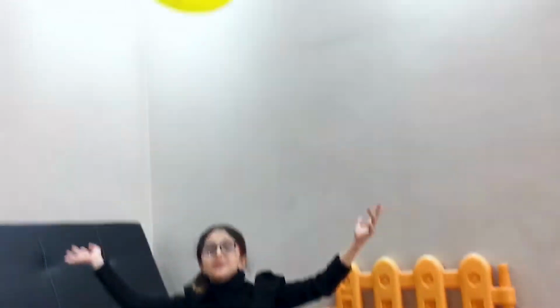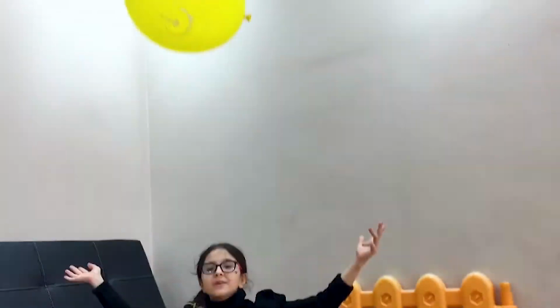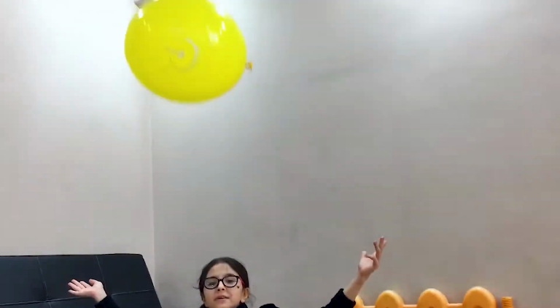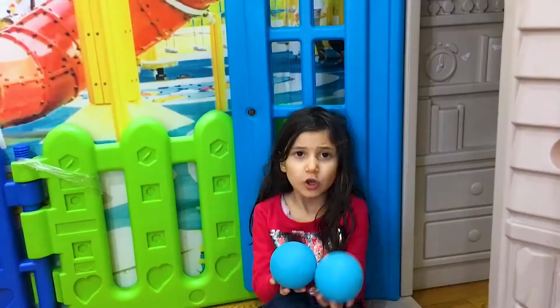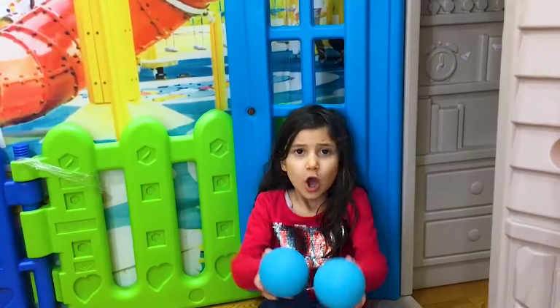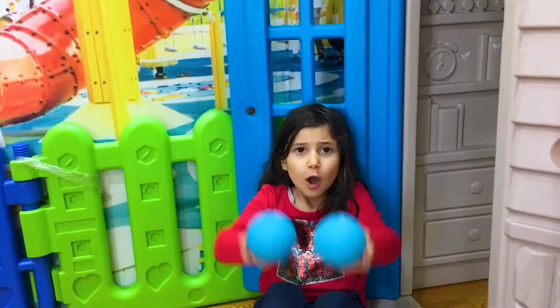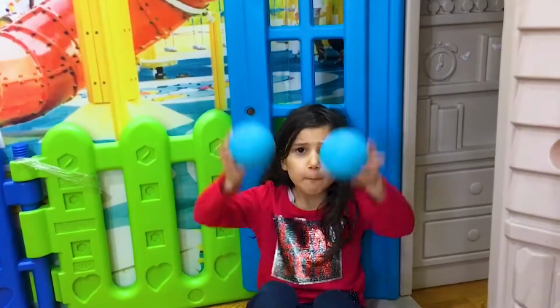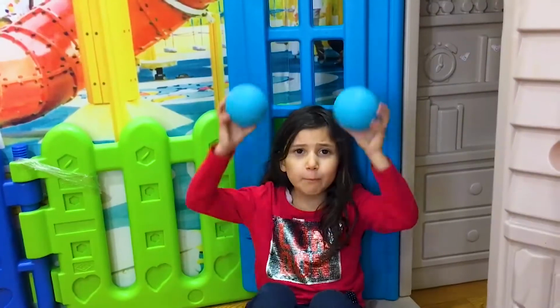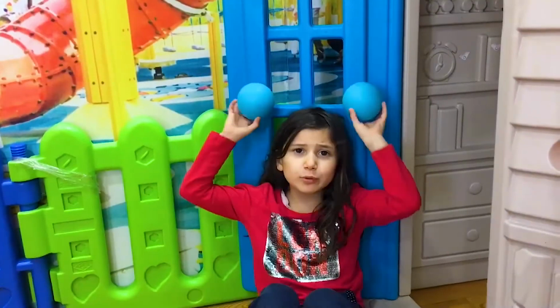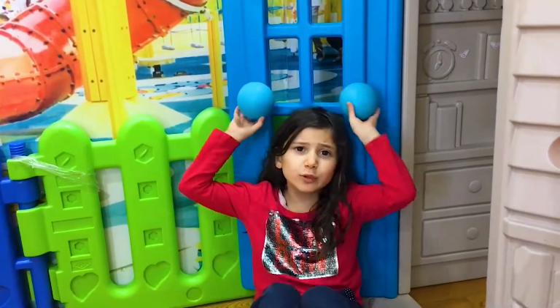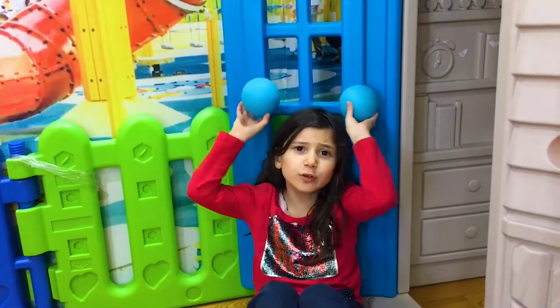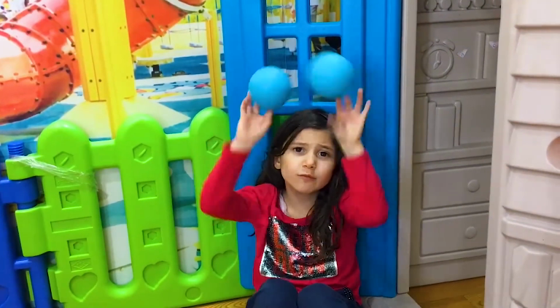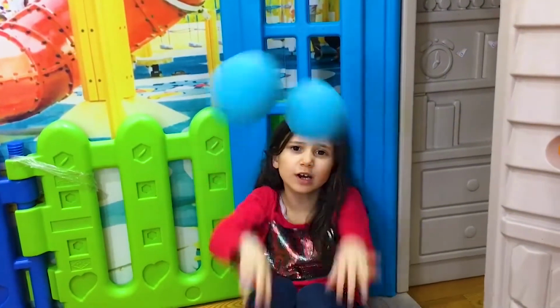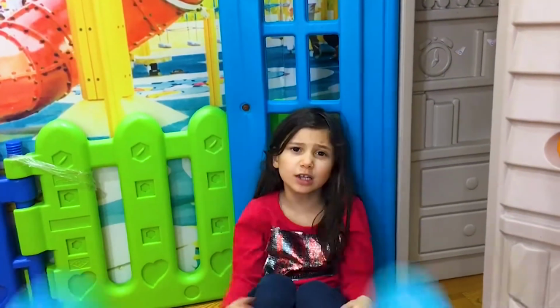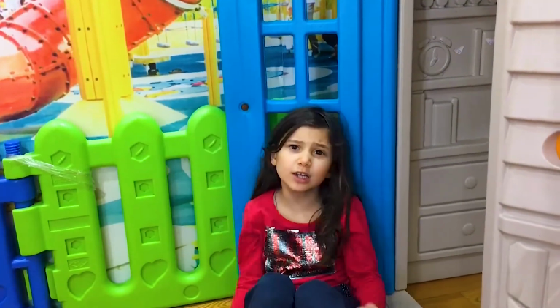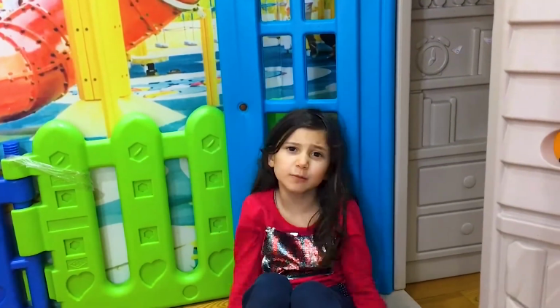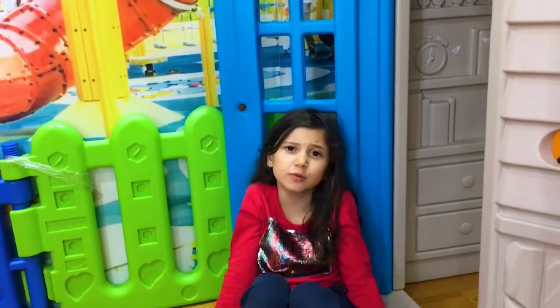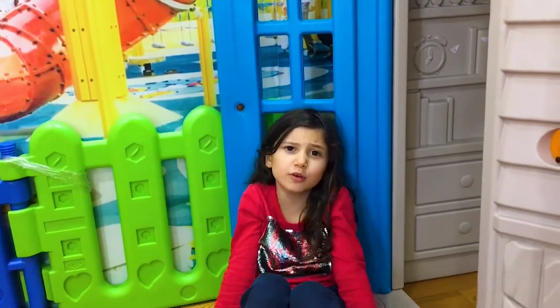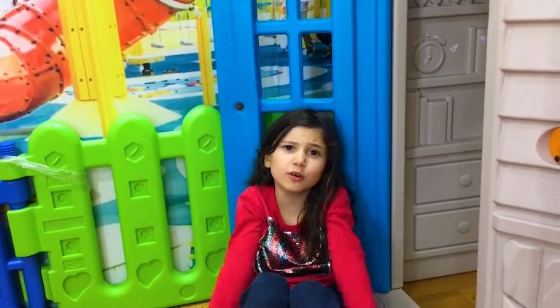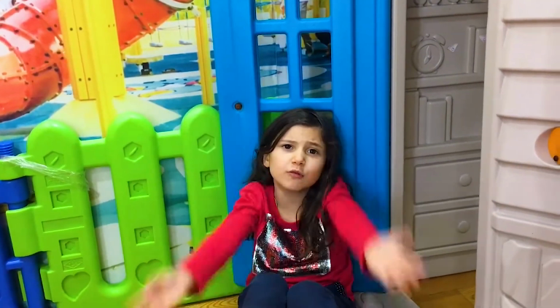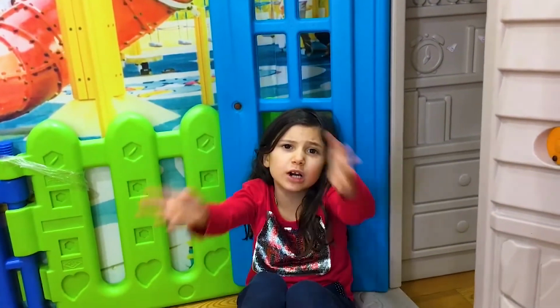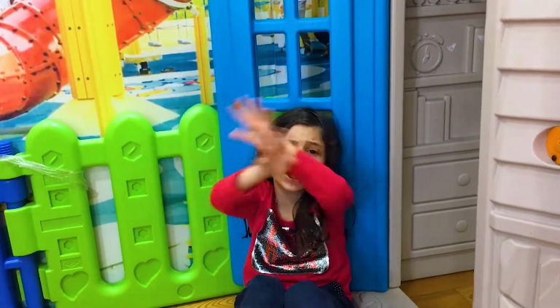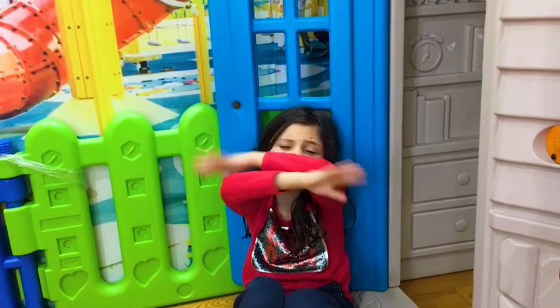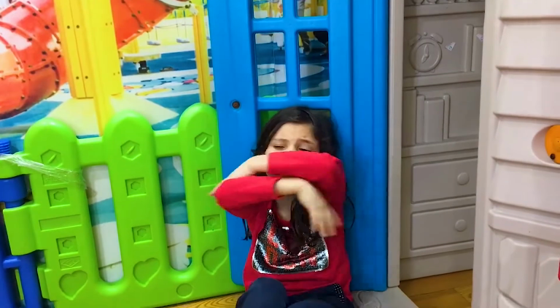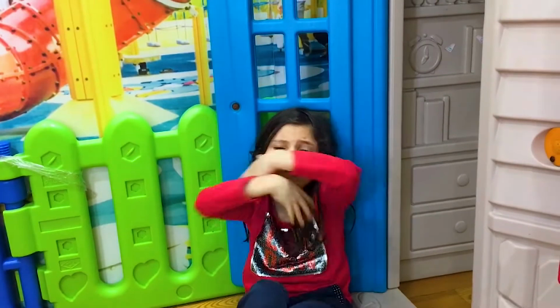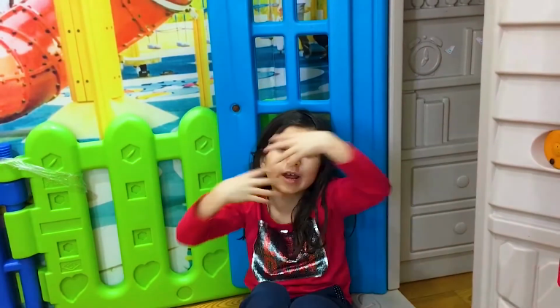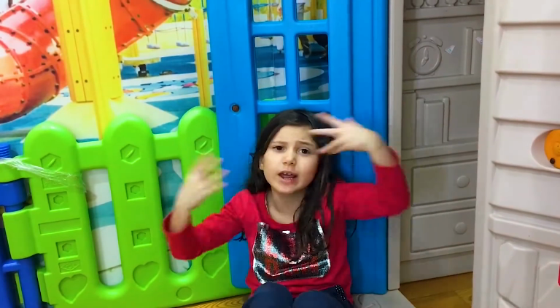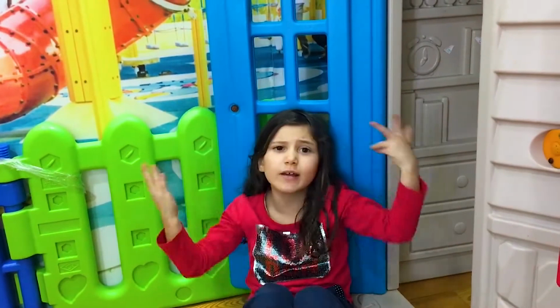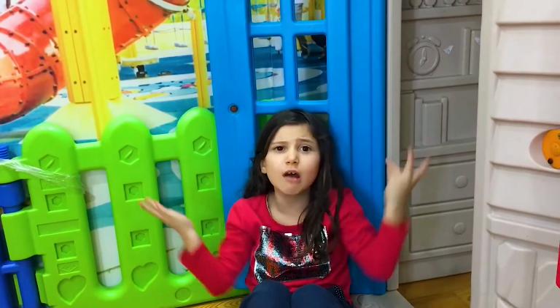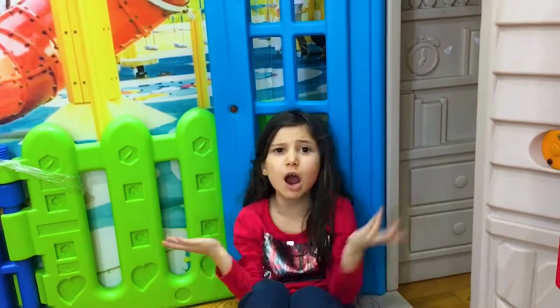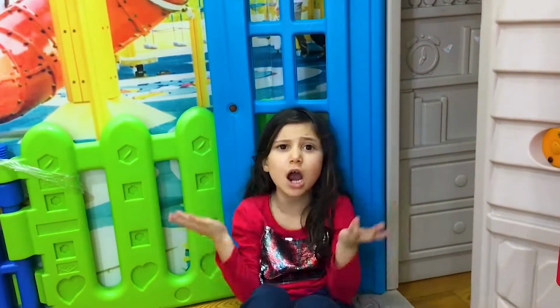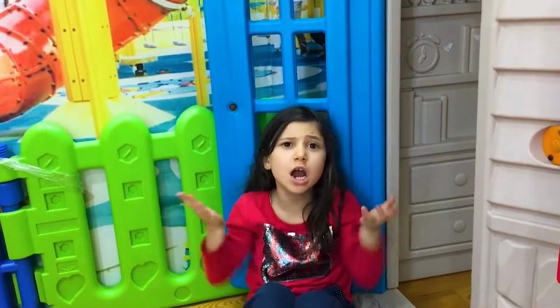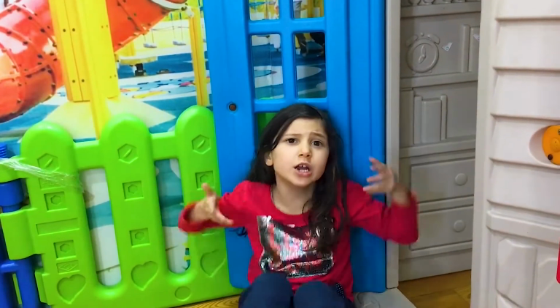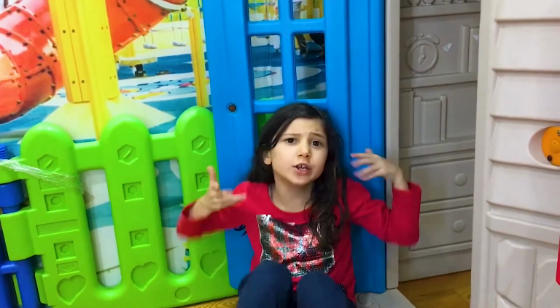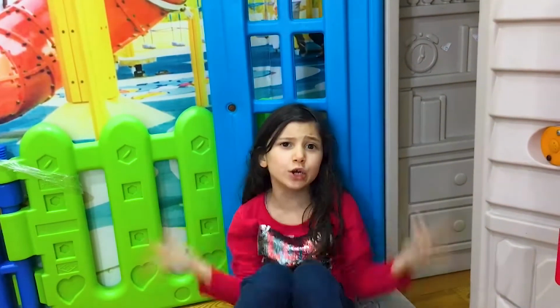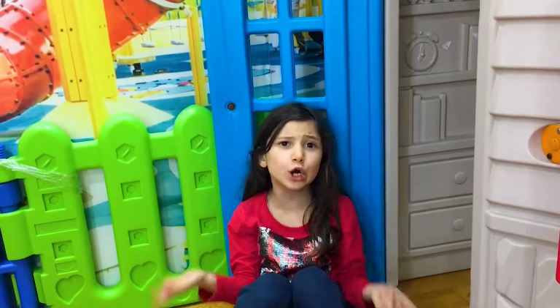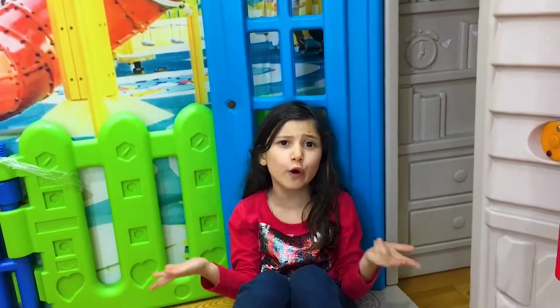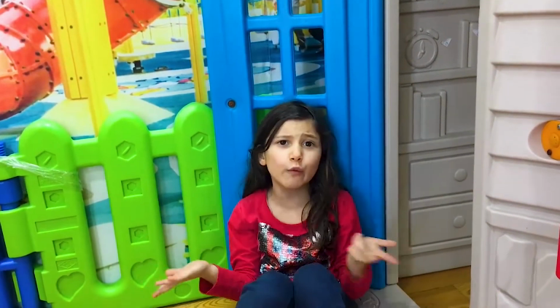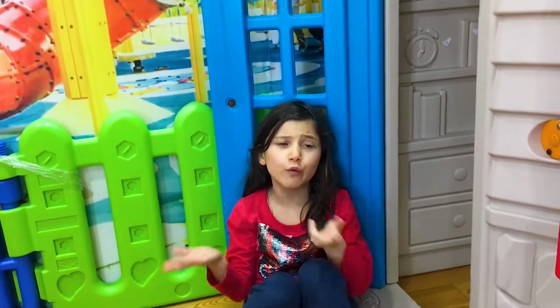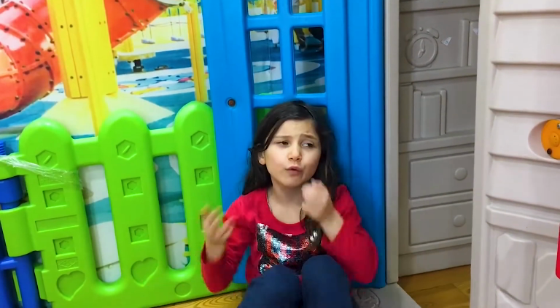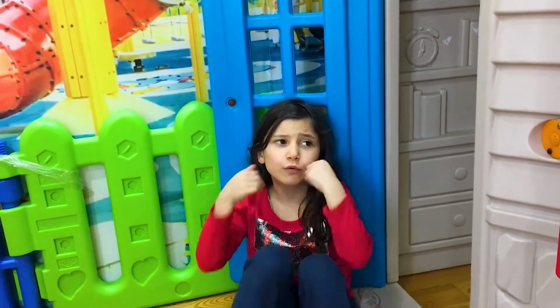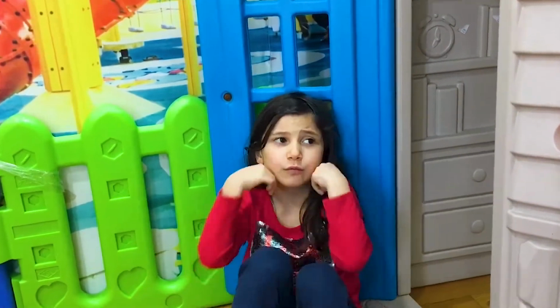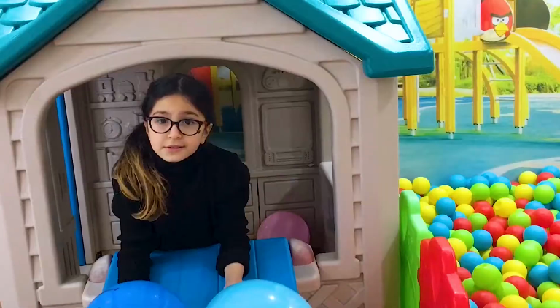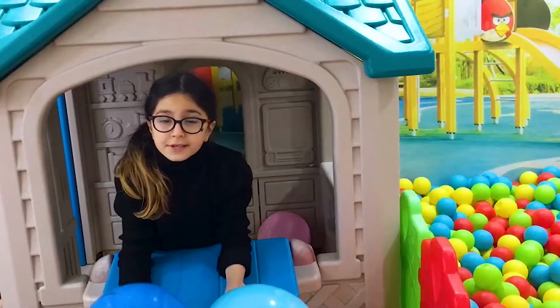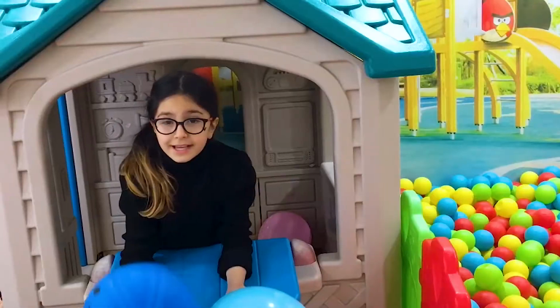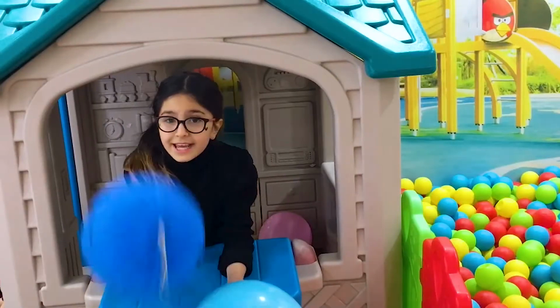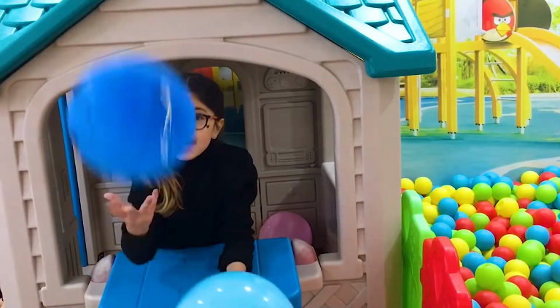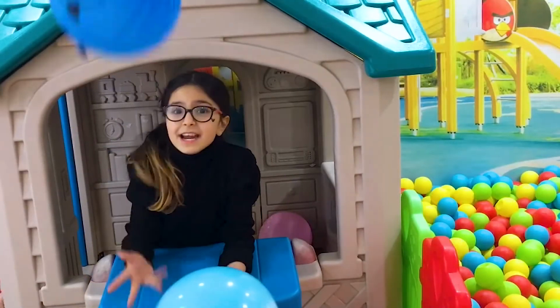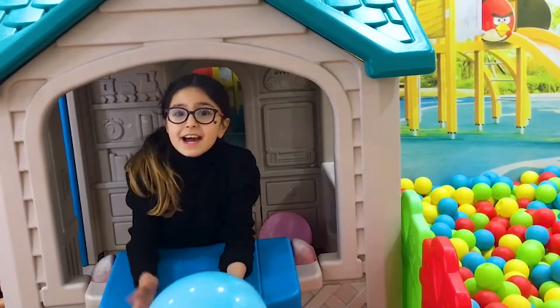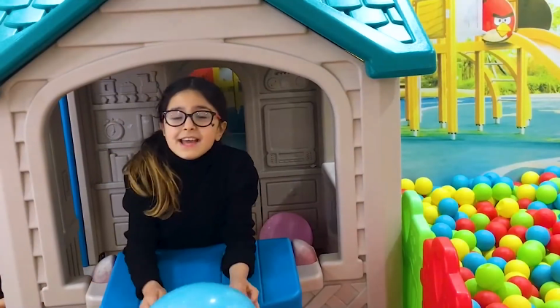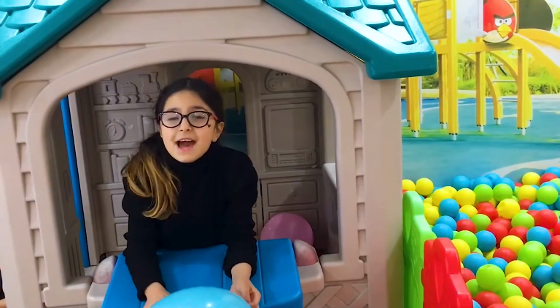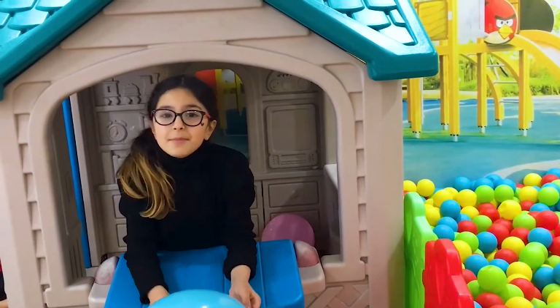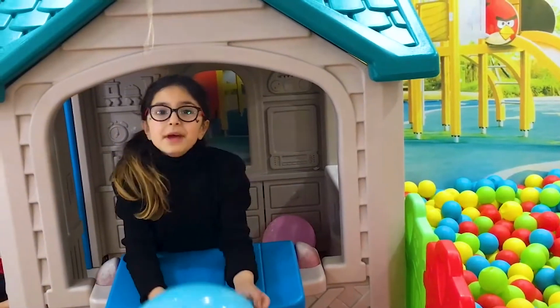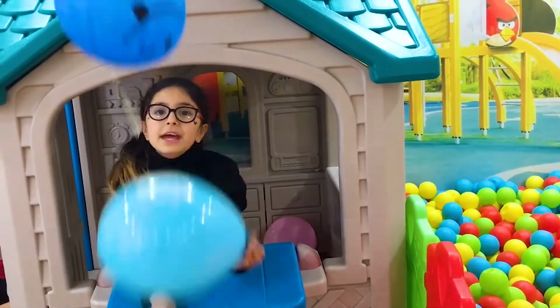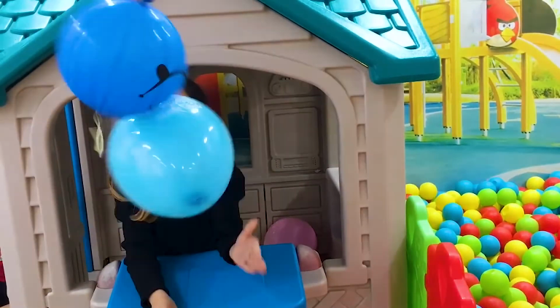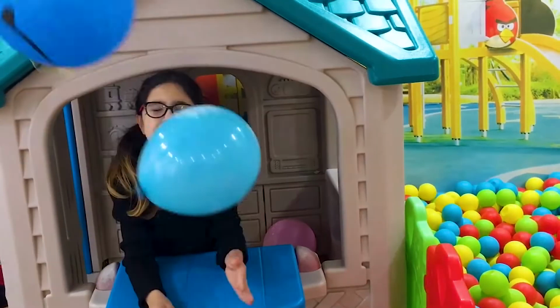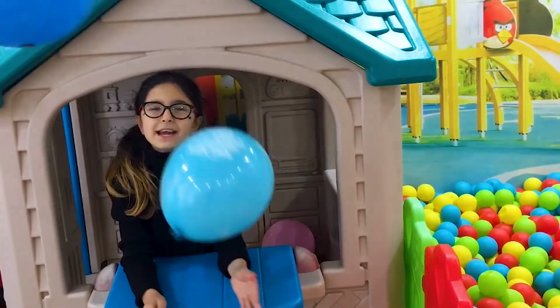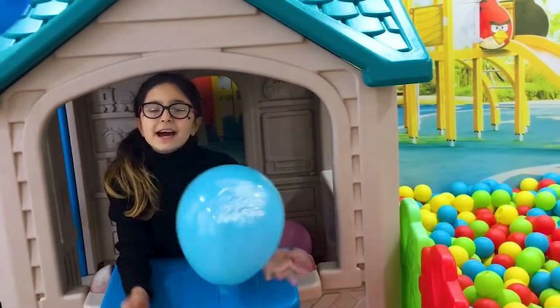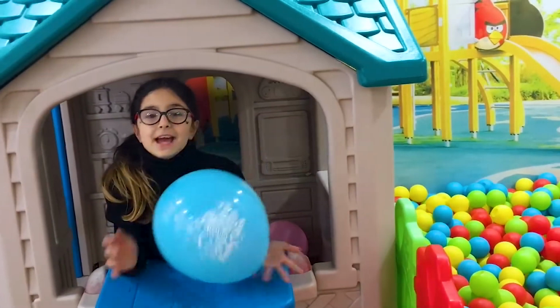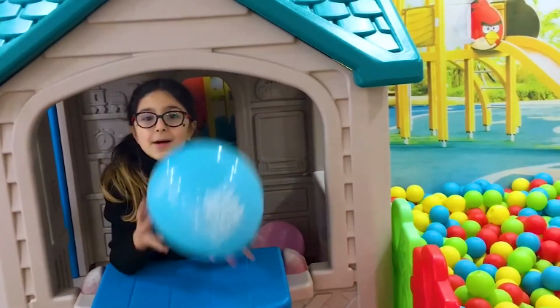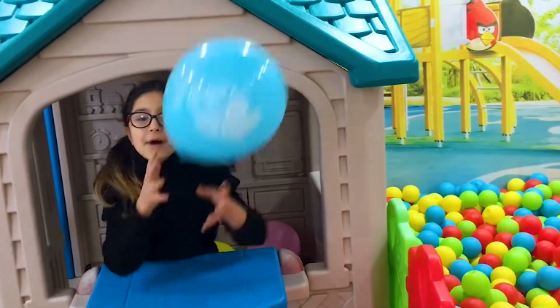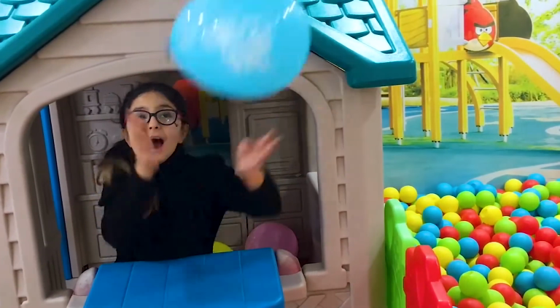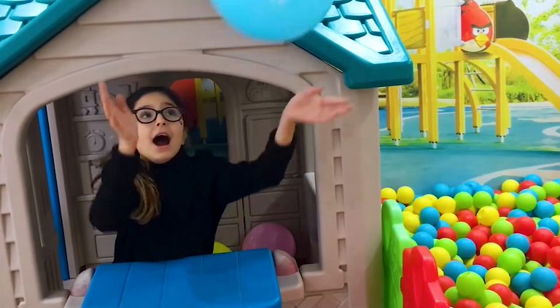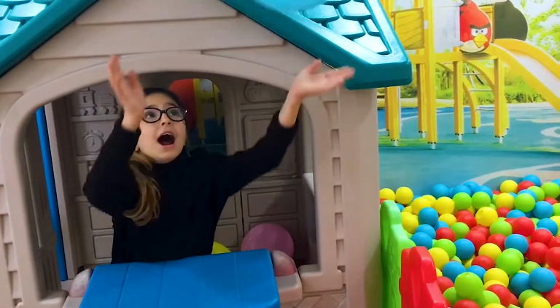Blue color, blue color, where are you? Here I am, here I am, how do you do?